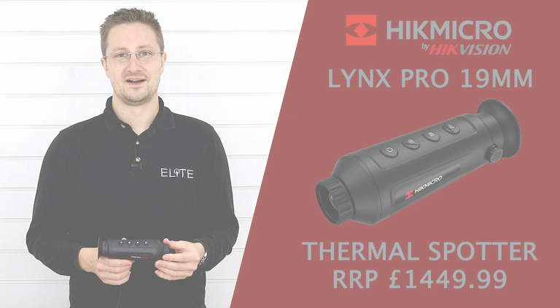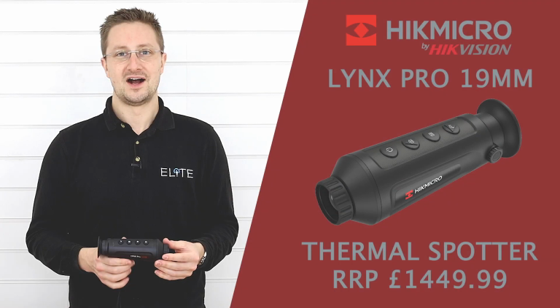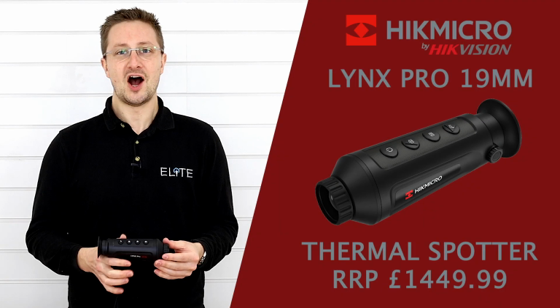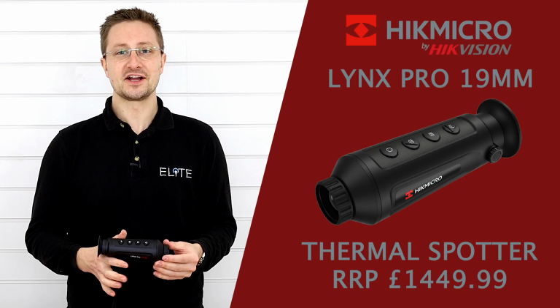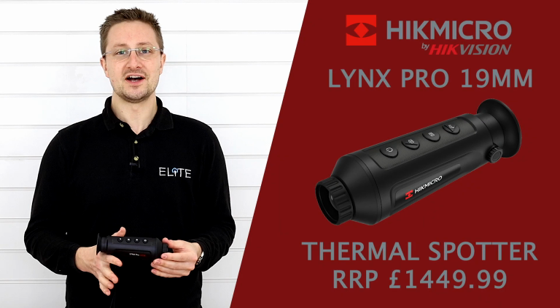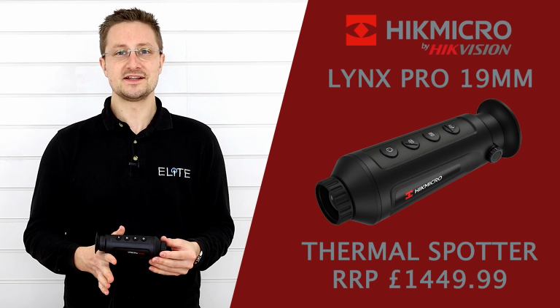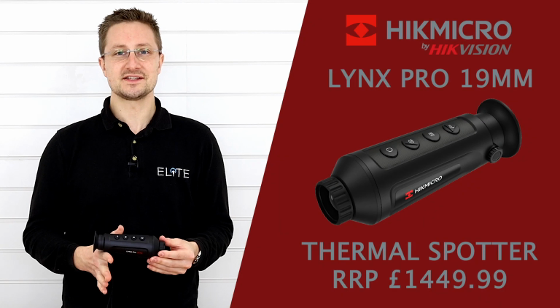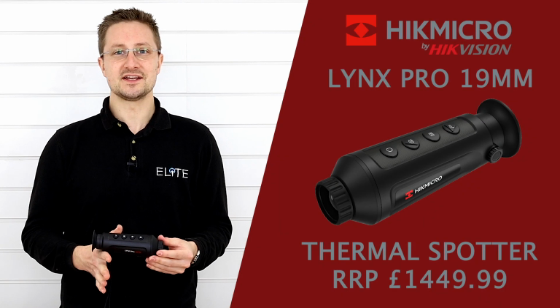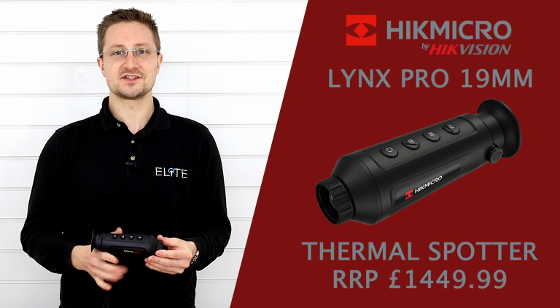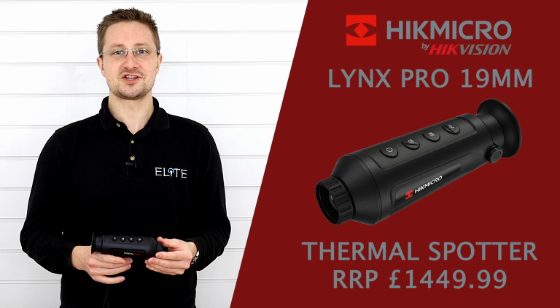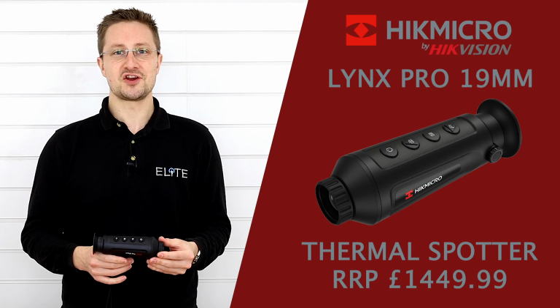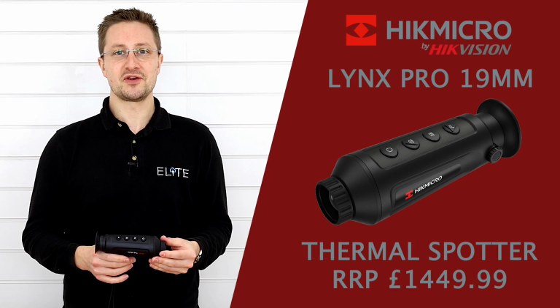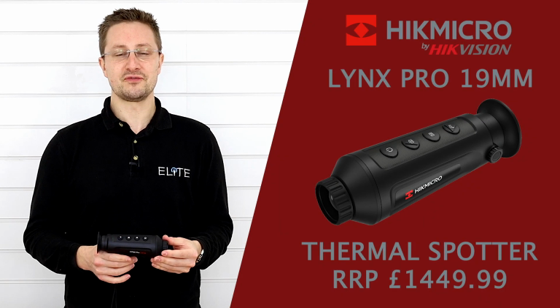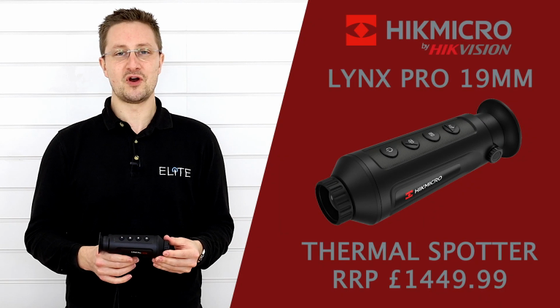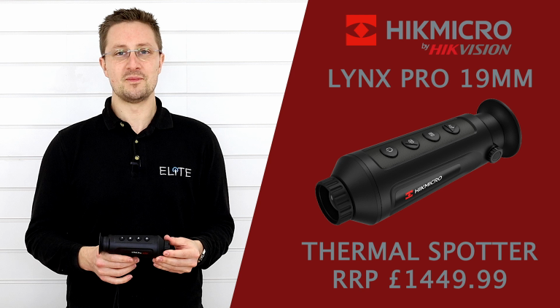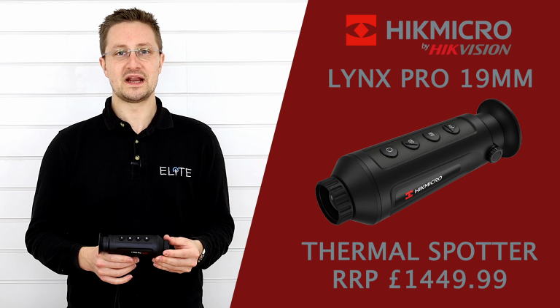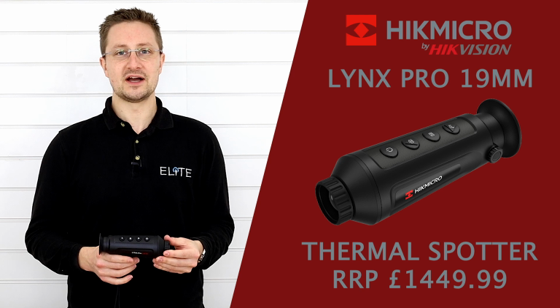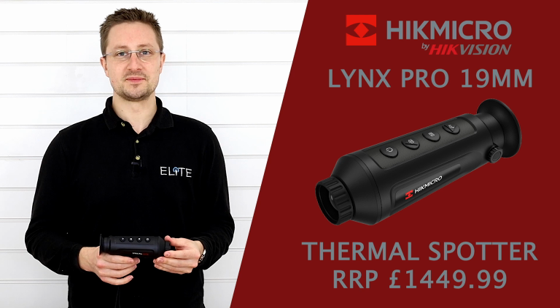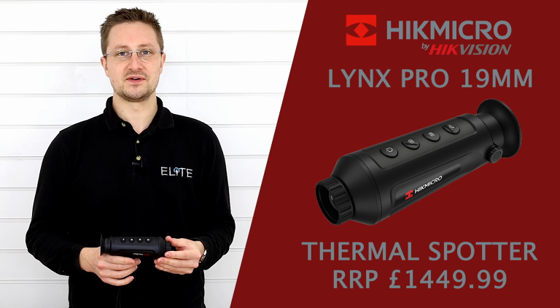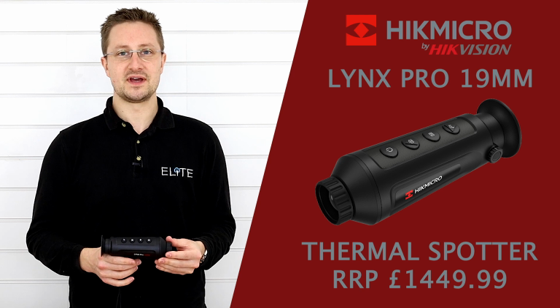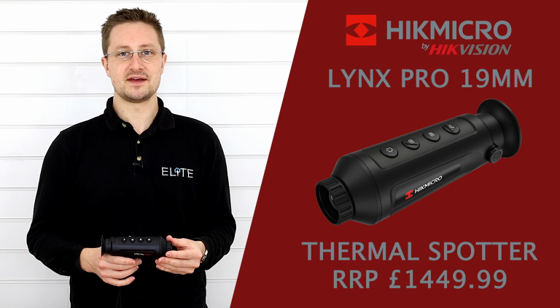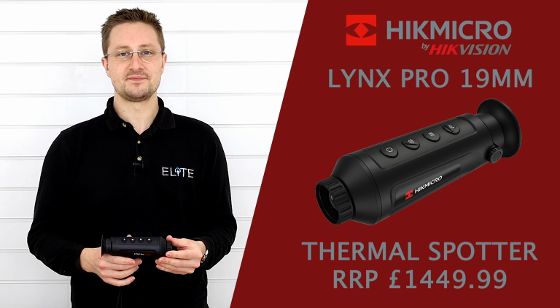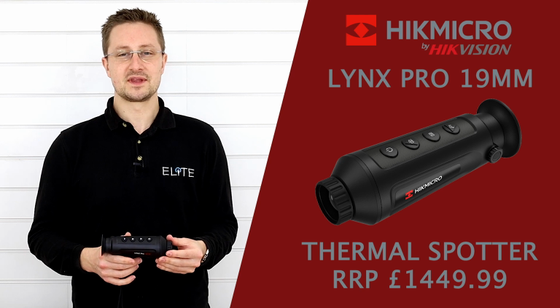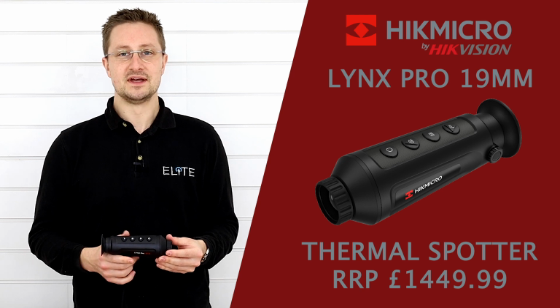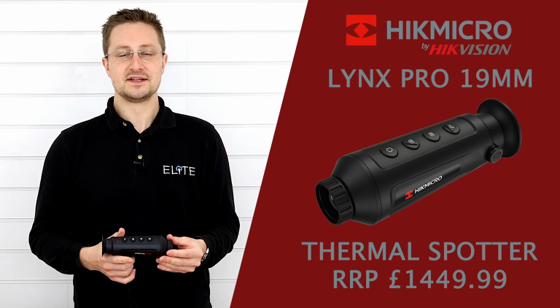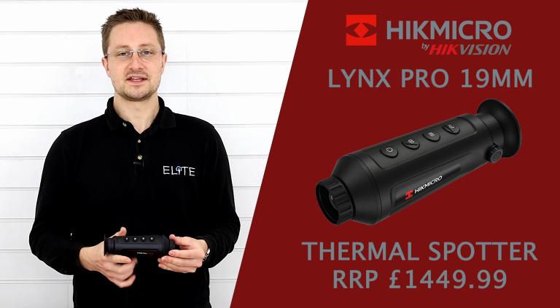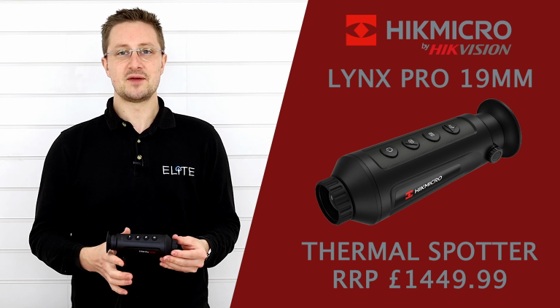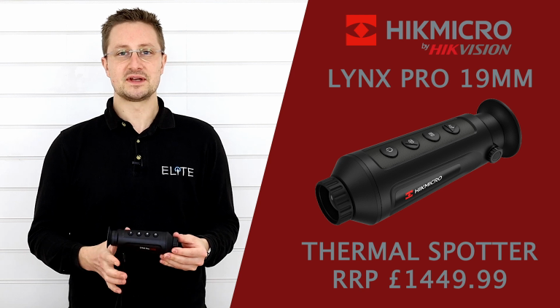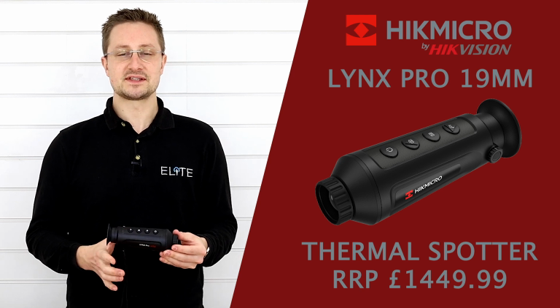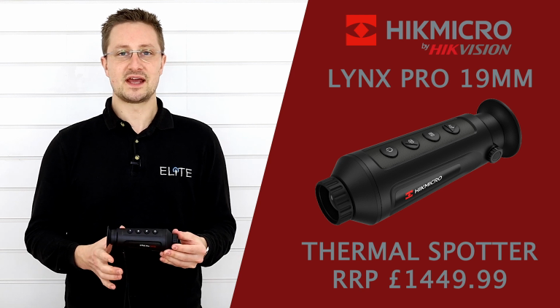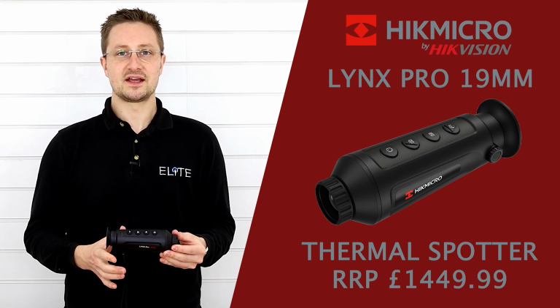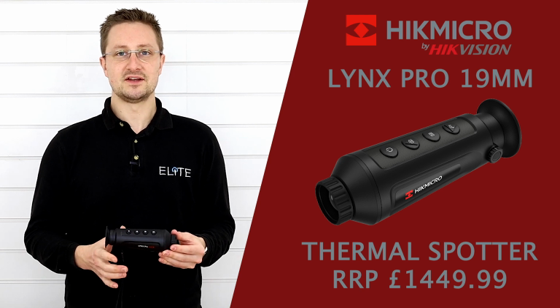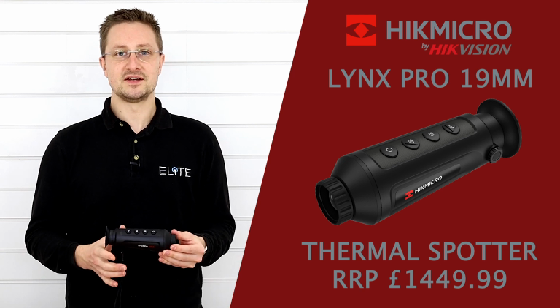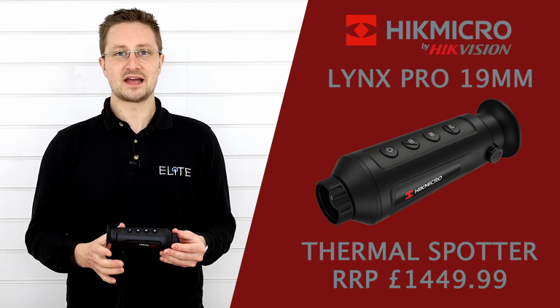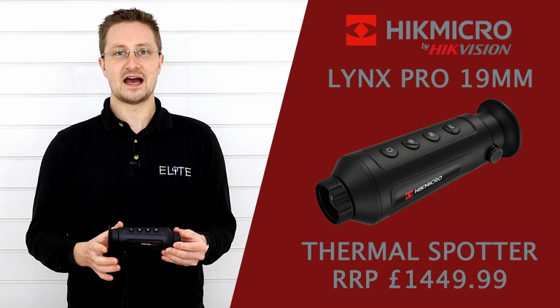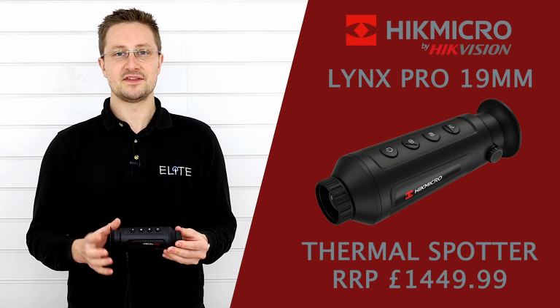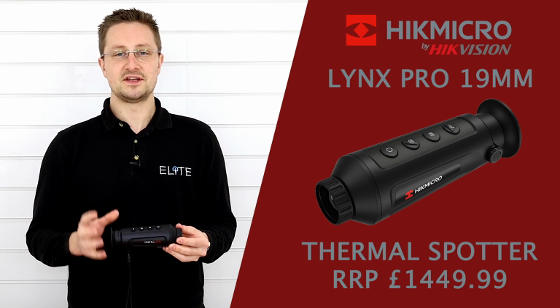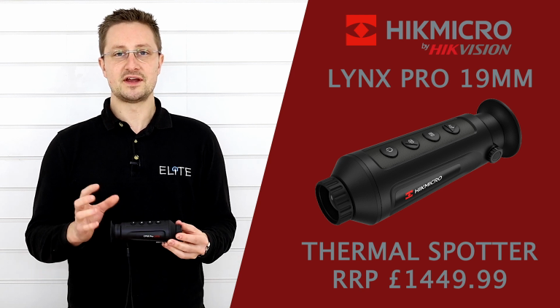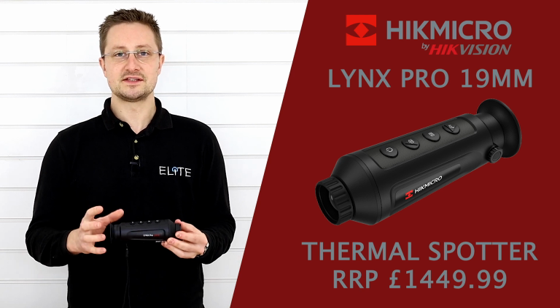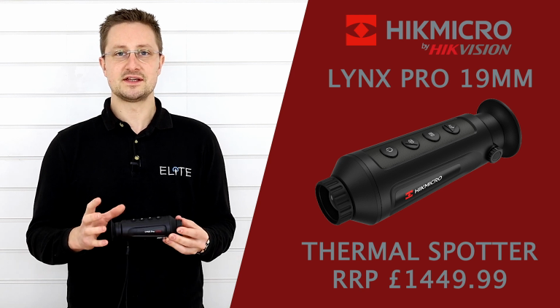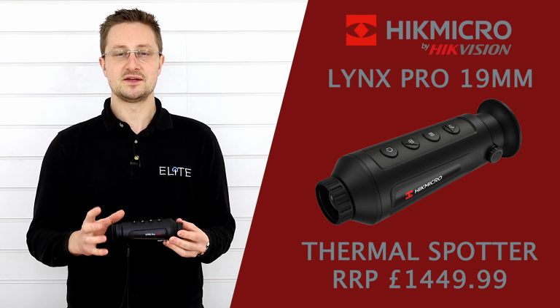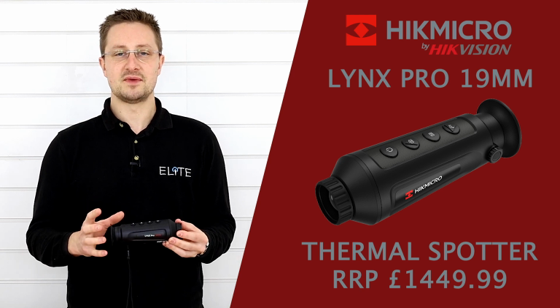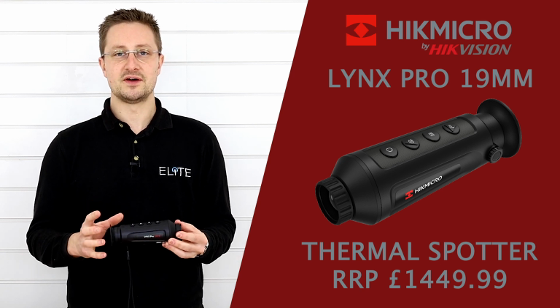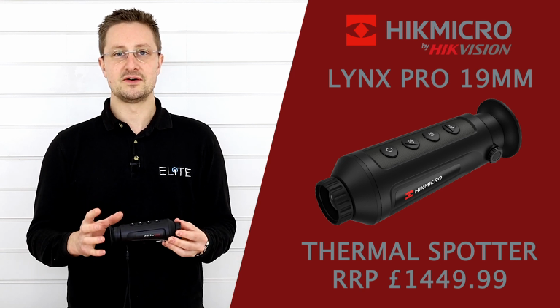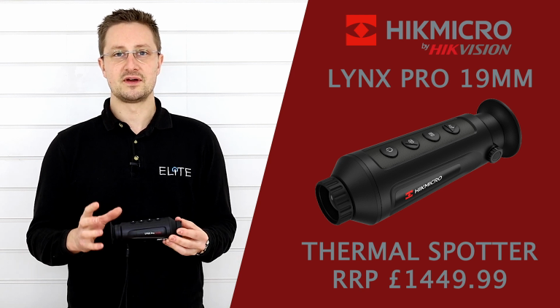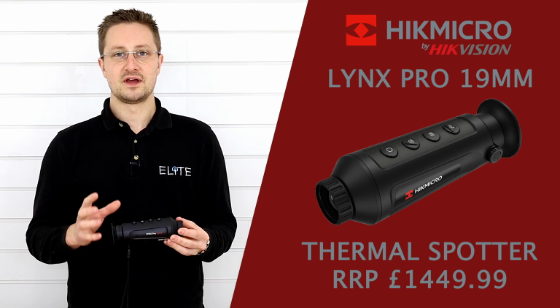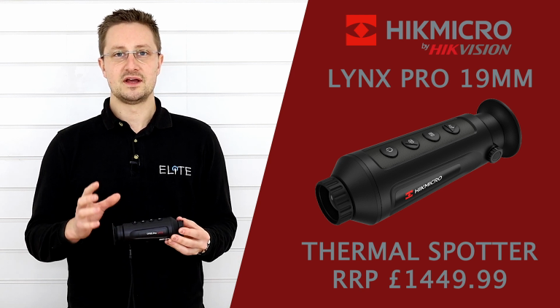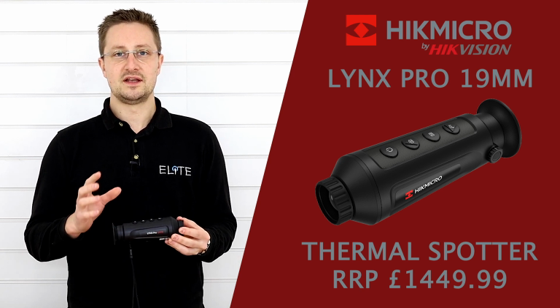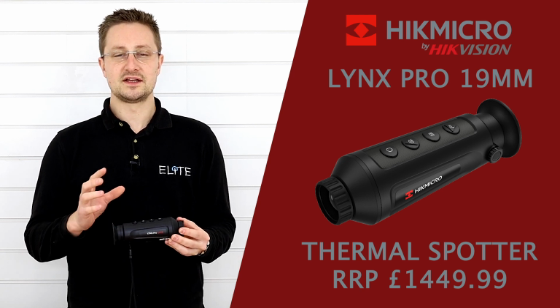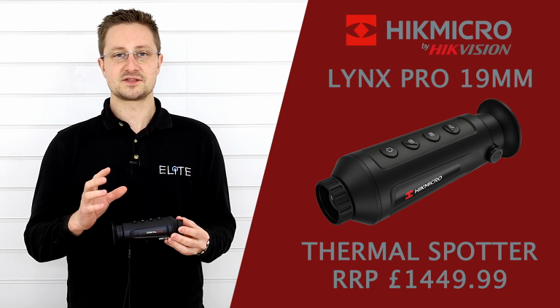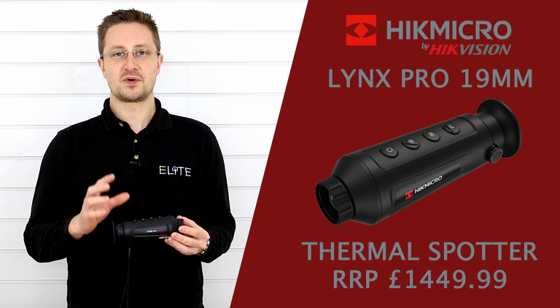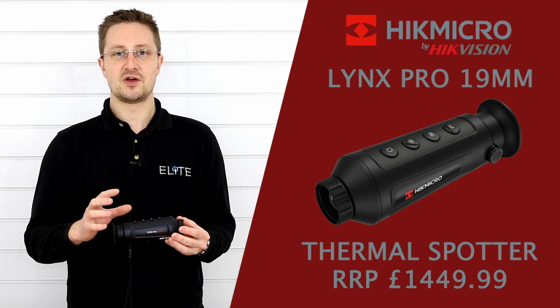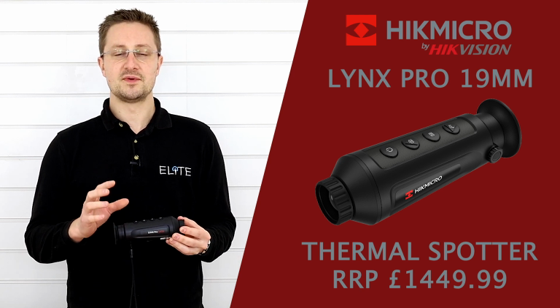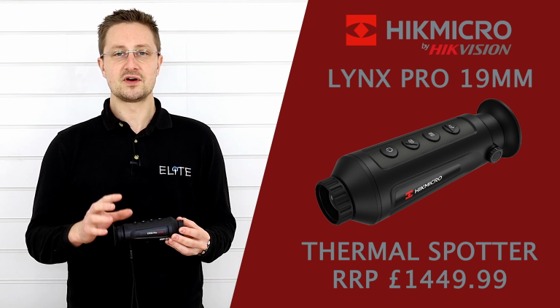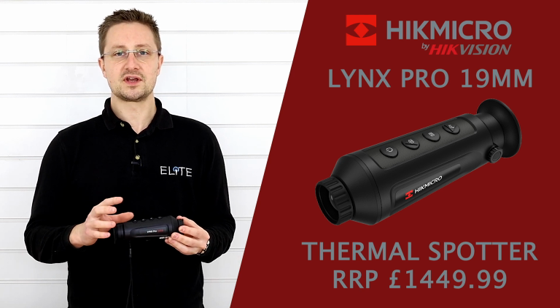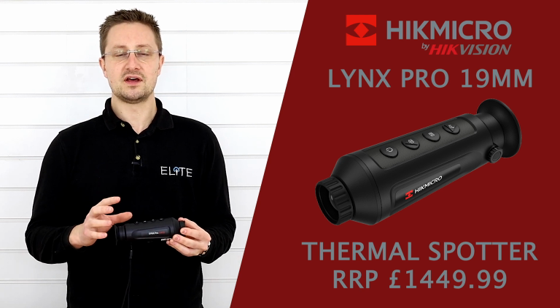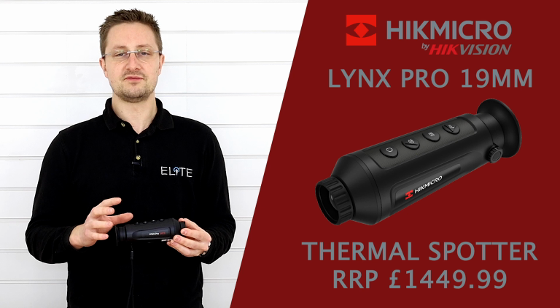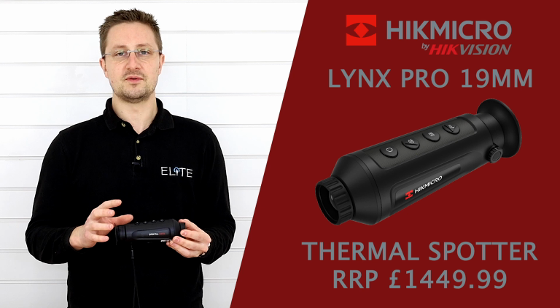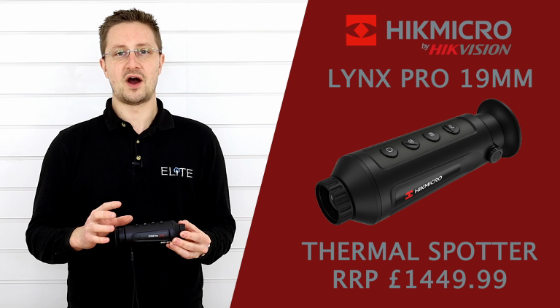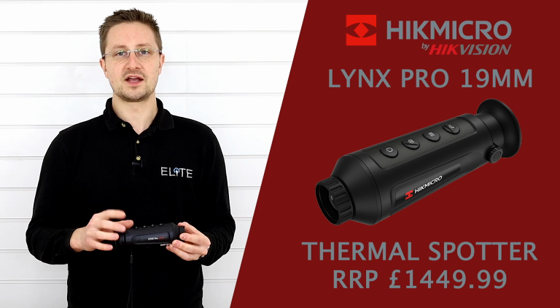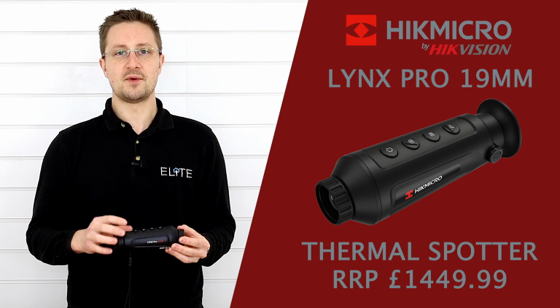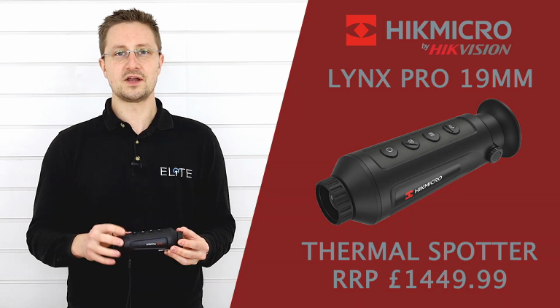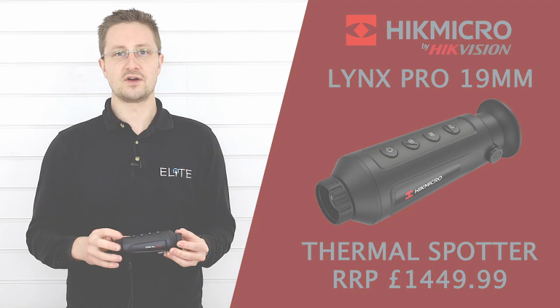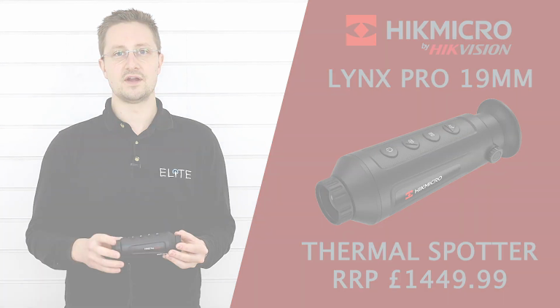Hi guys, it's Stu from Elite Optical here. Today we're going to take a look at the 19mm Lynx Pro Monocular from Hike Micro.